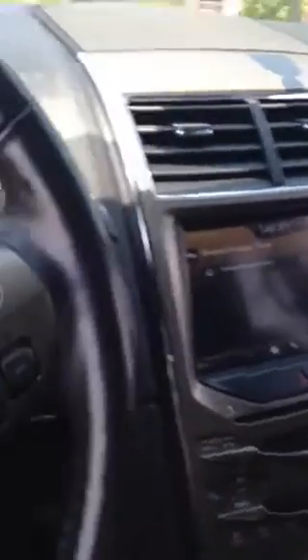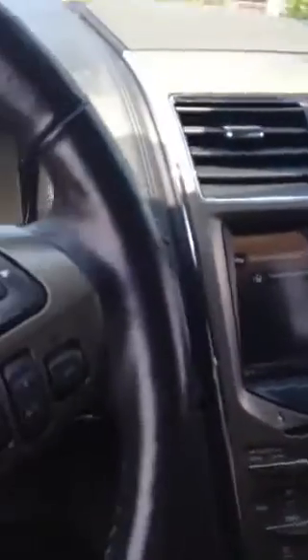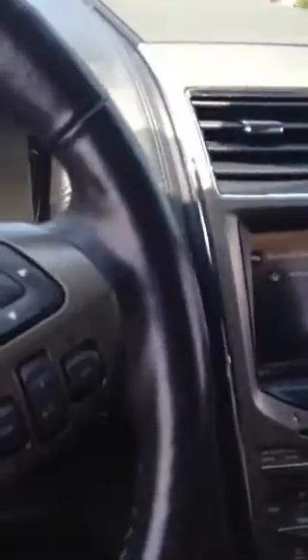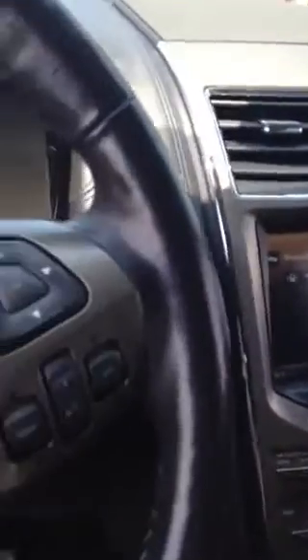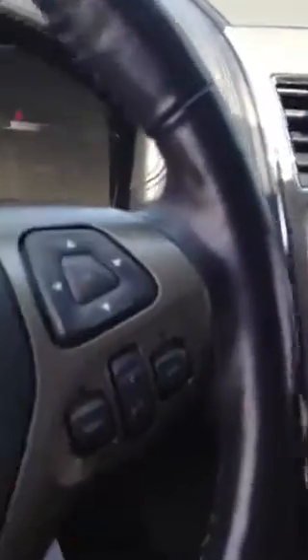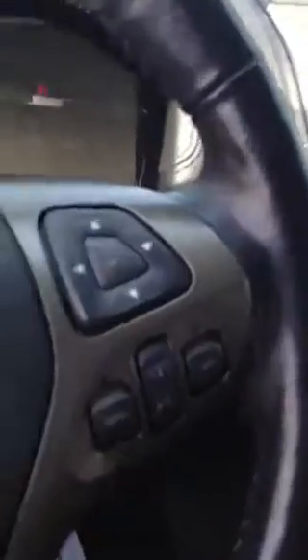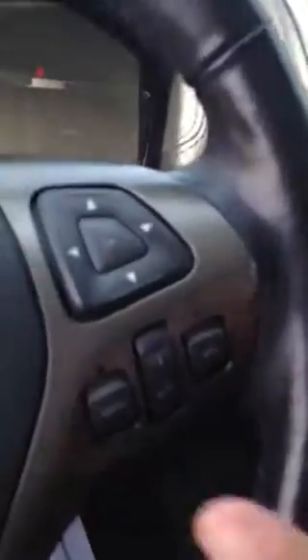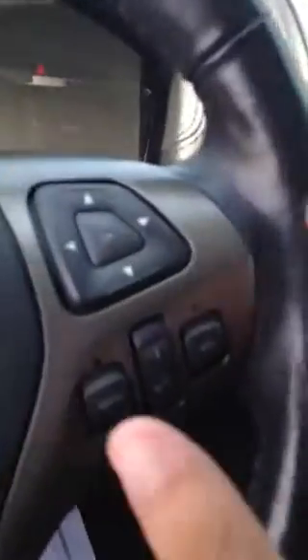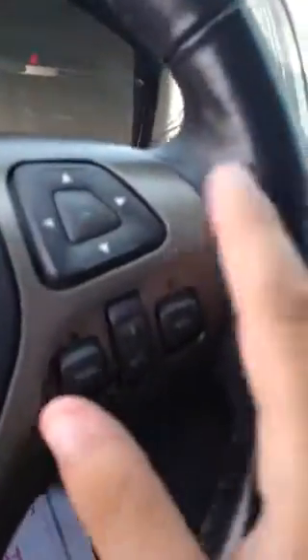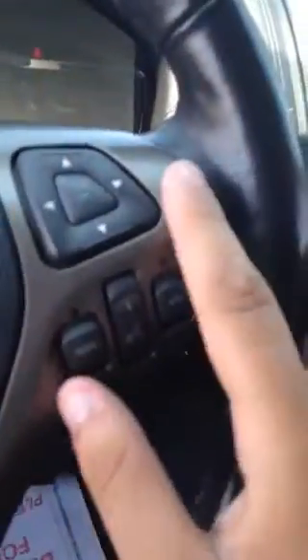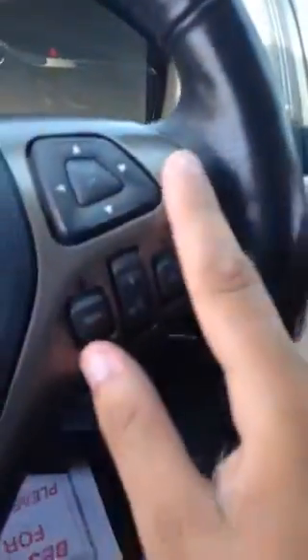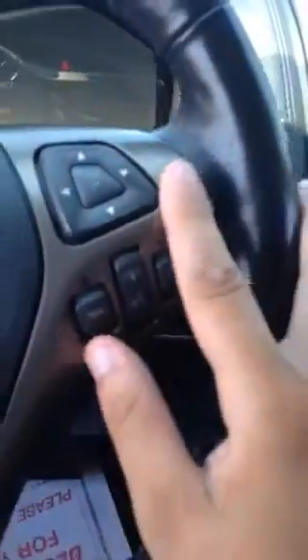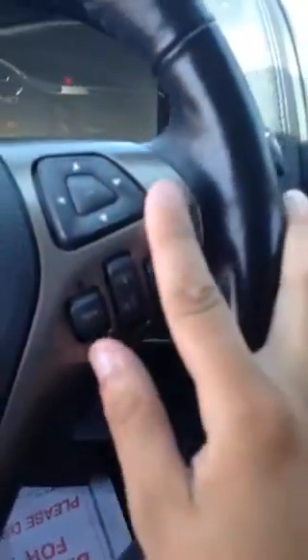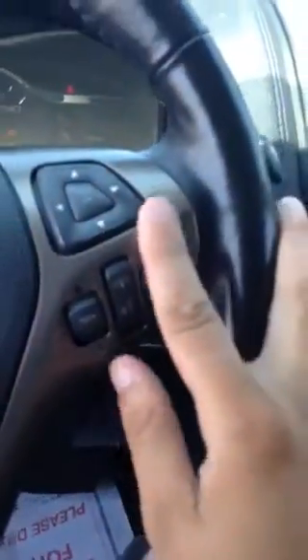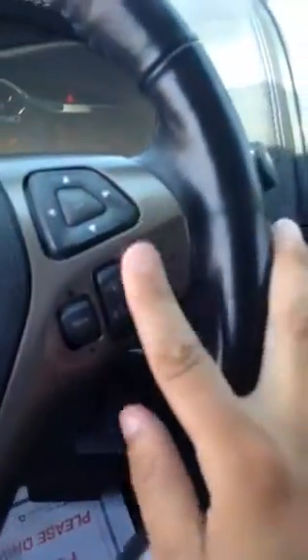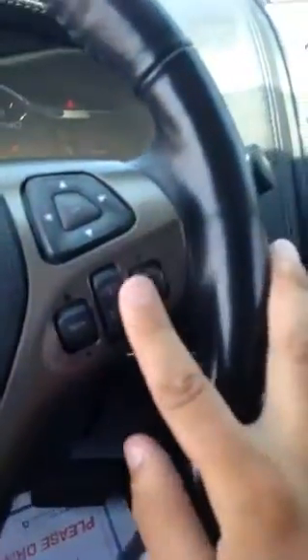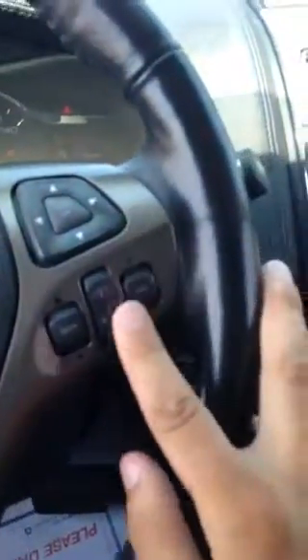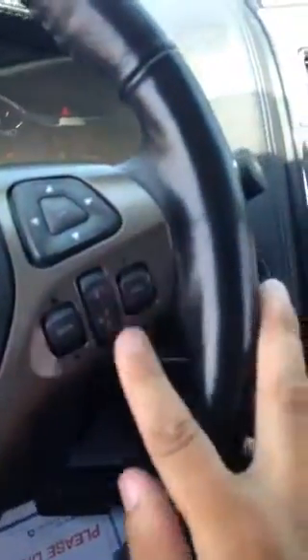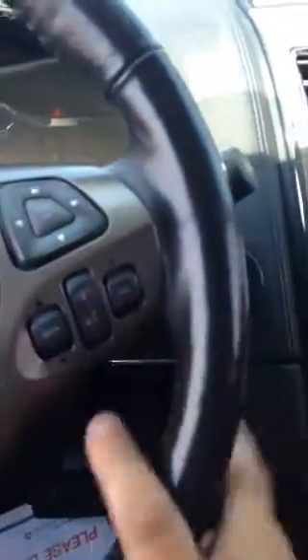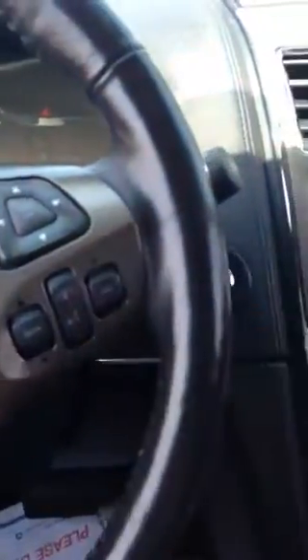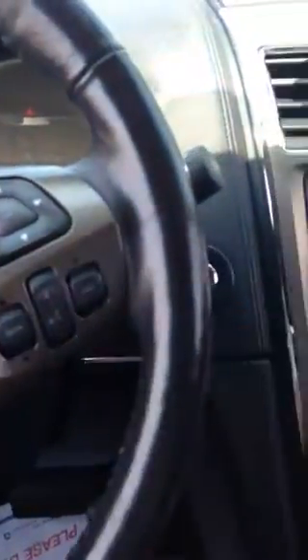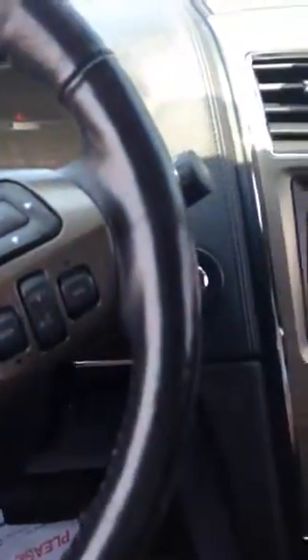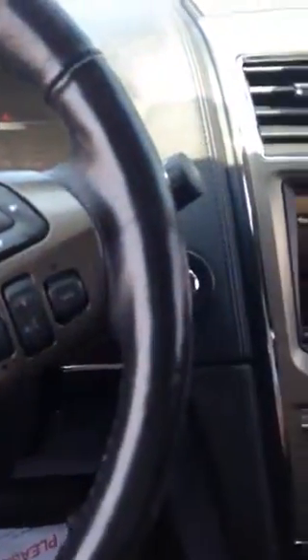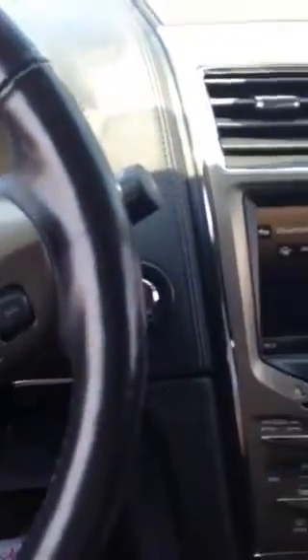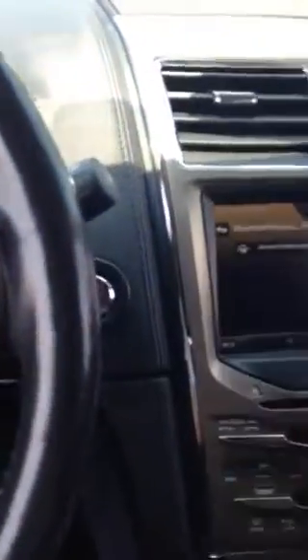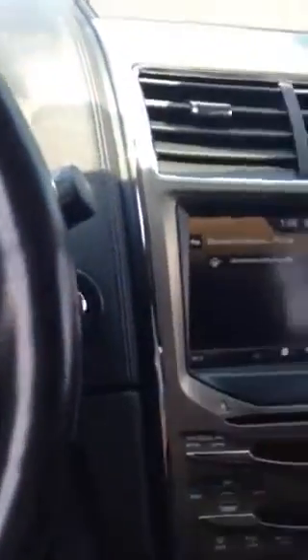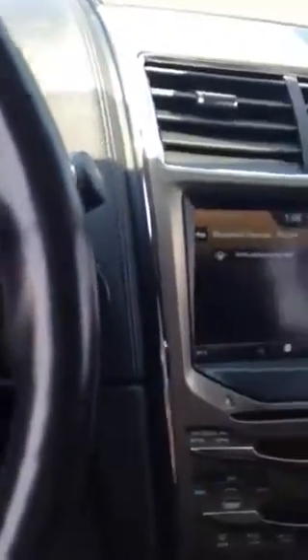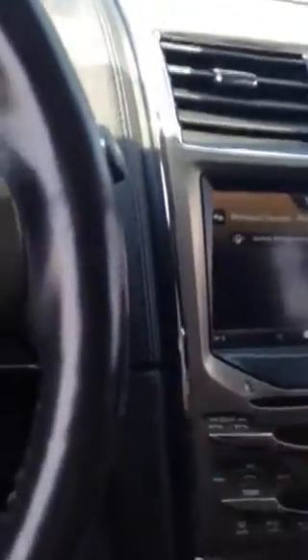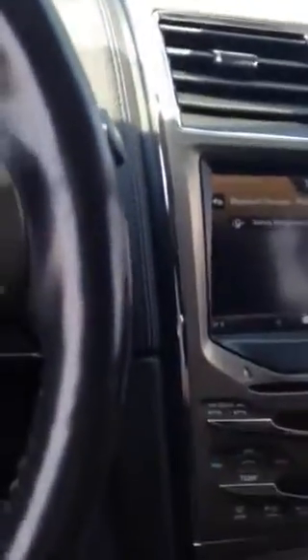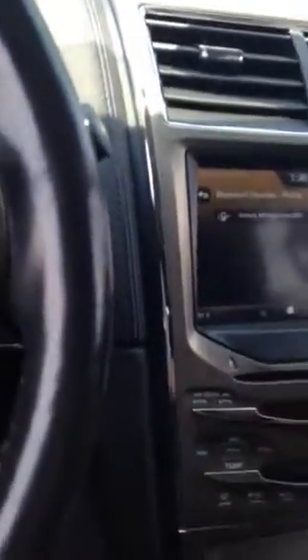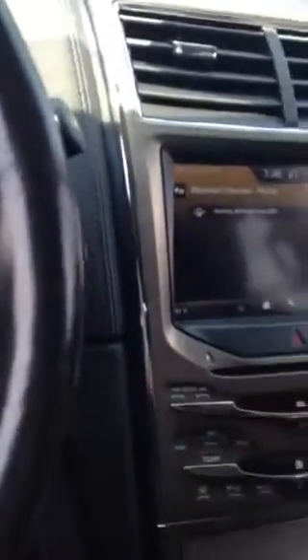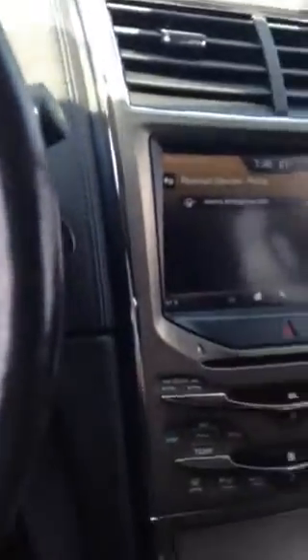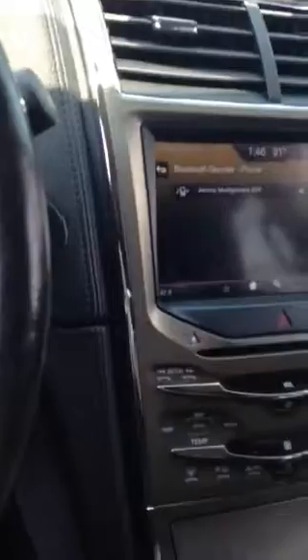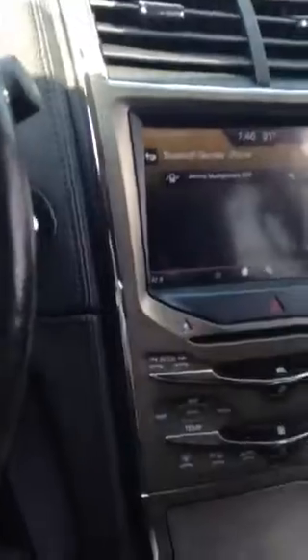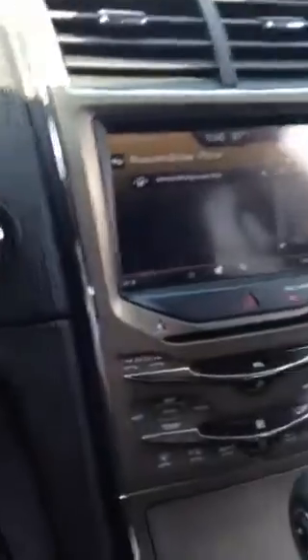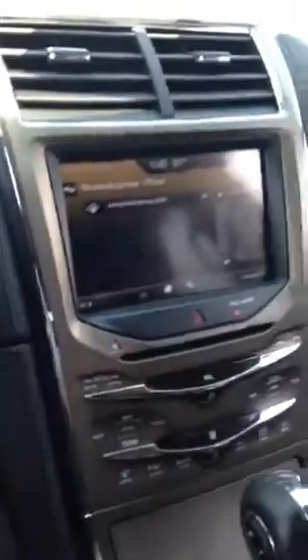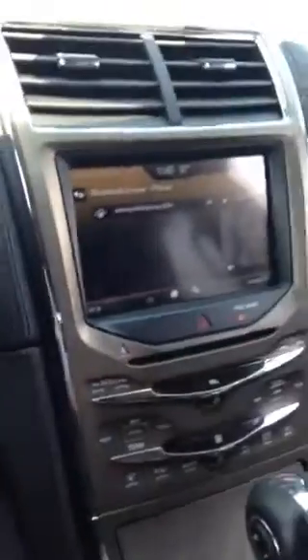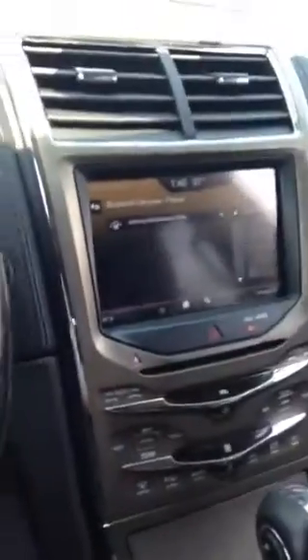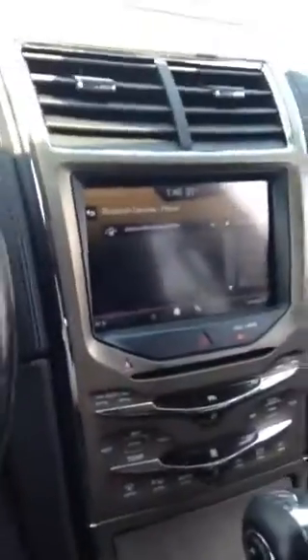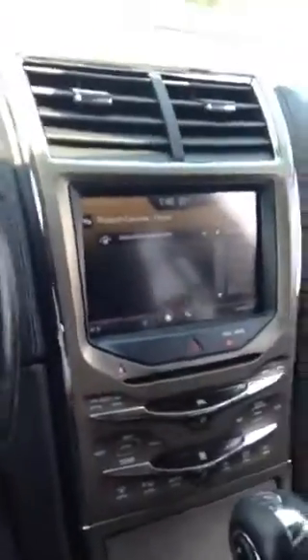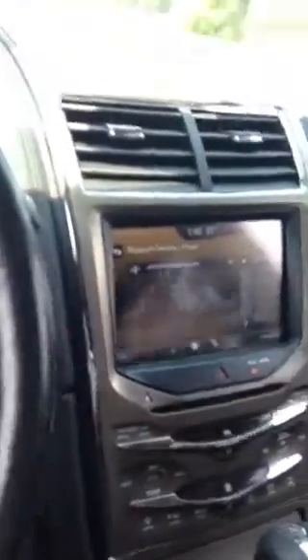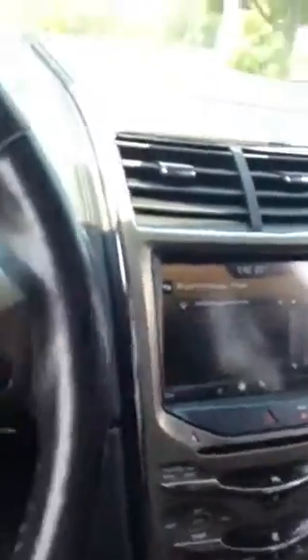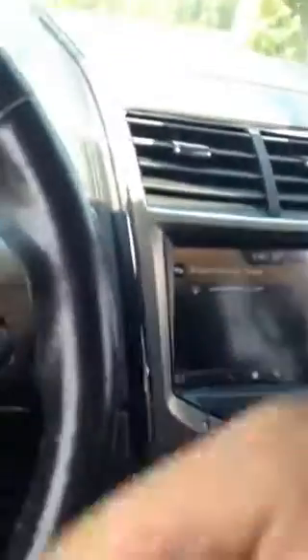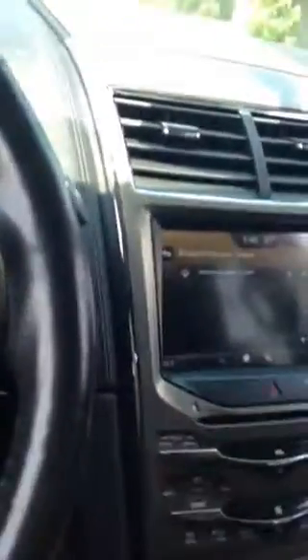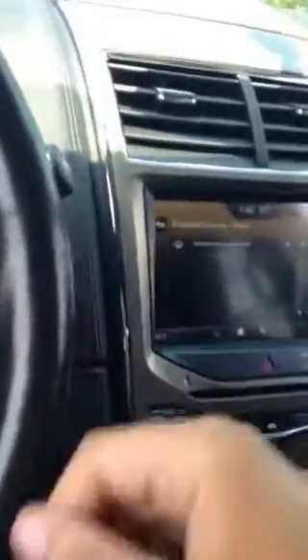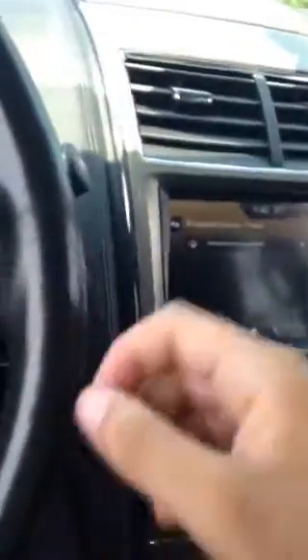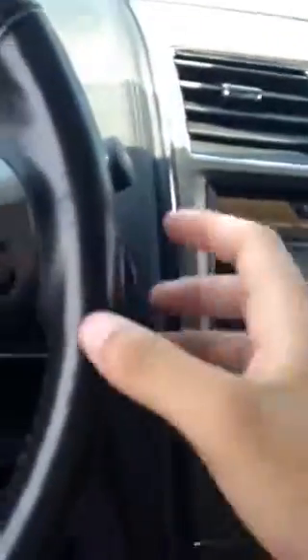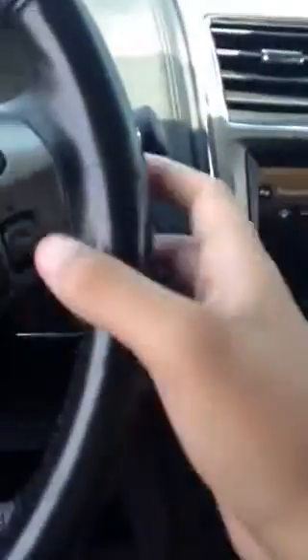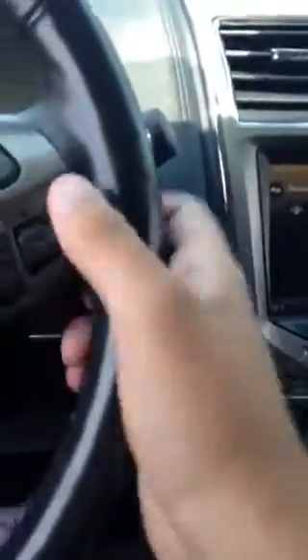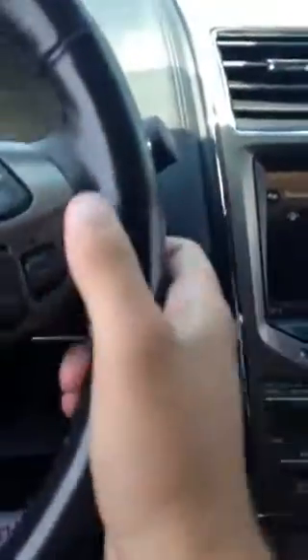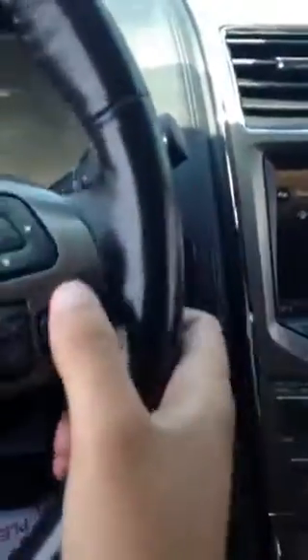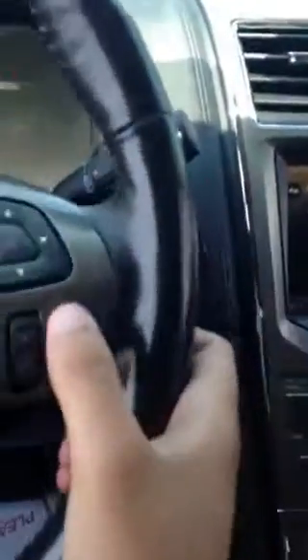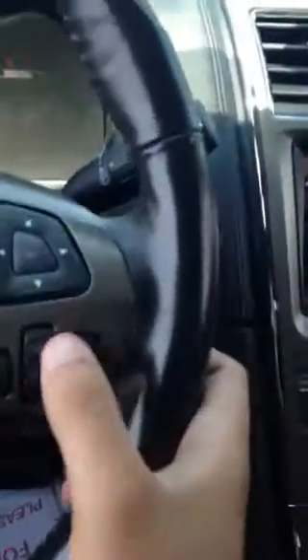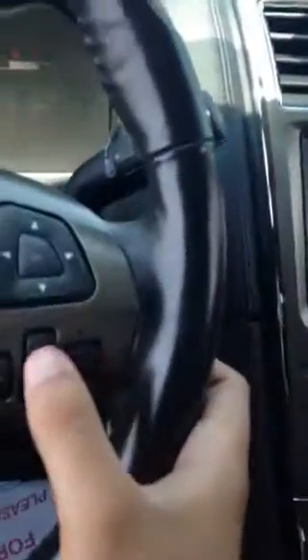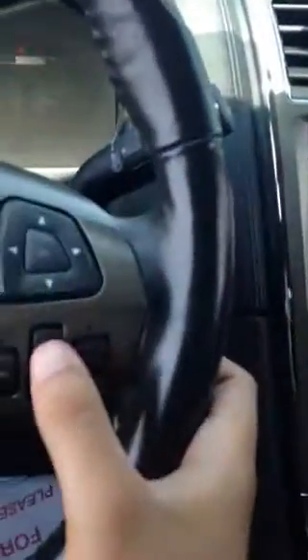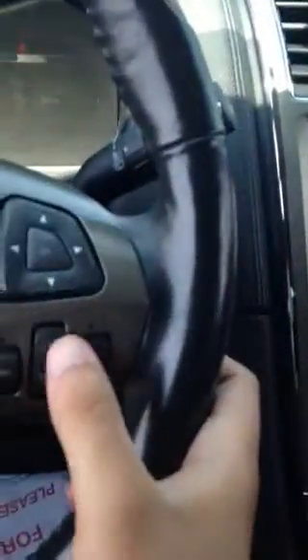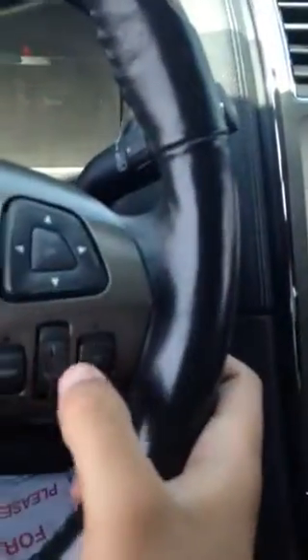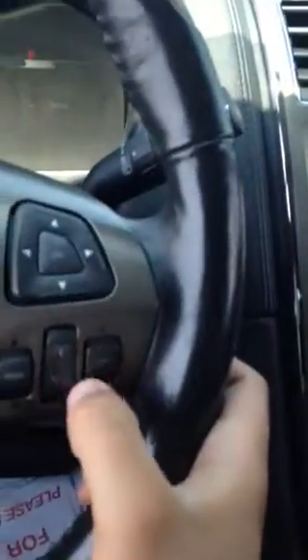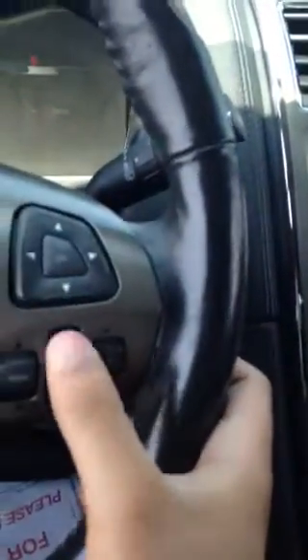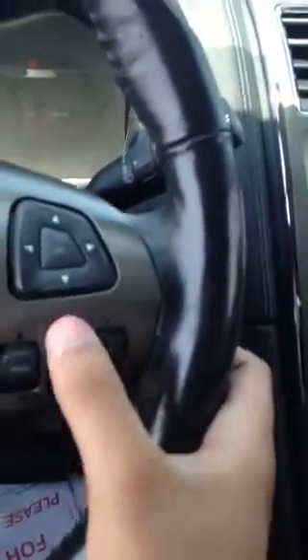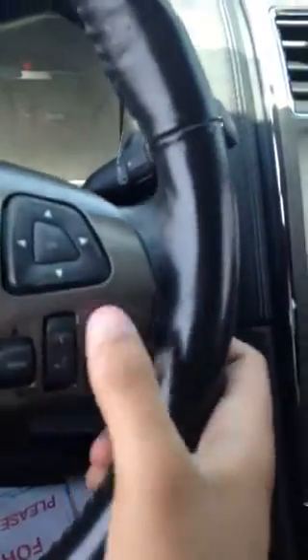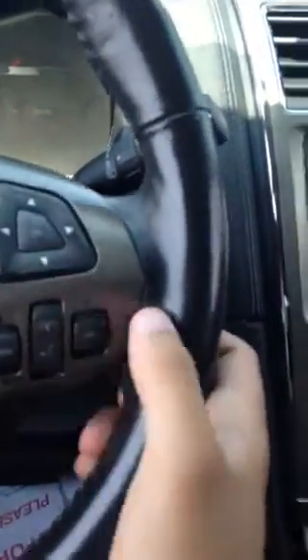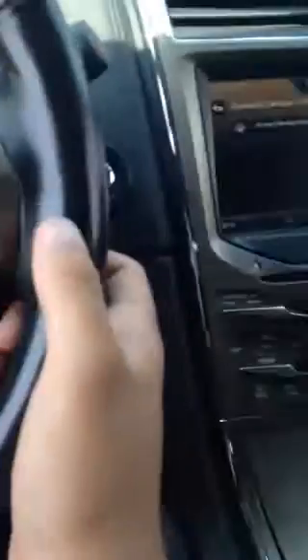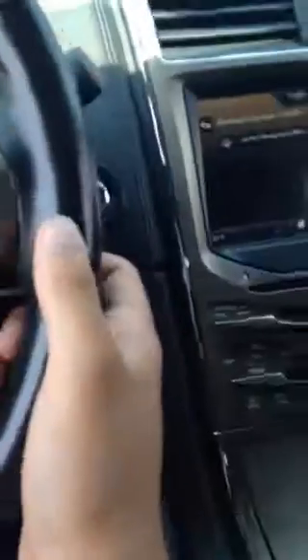Everything is hands-free. You can literally control everything right here. If you get a phone call, it will override everything and you can answer right here — just press that.